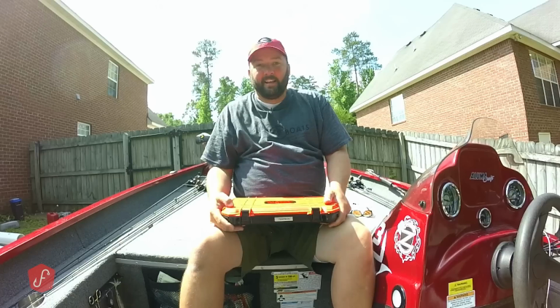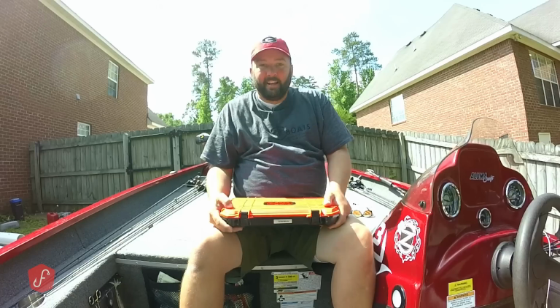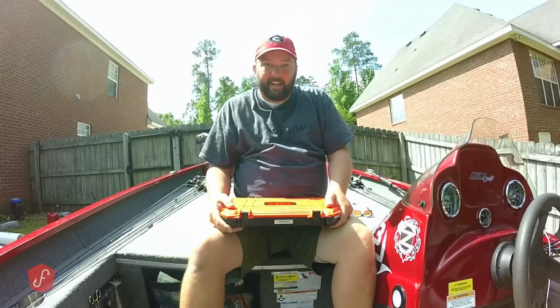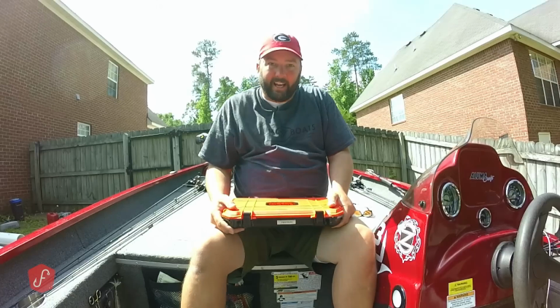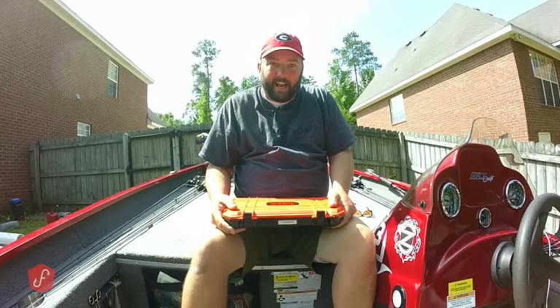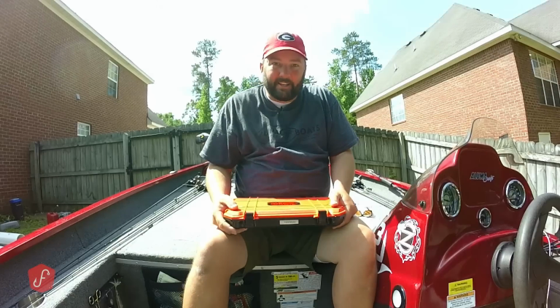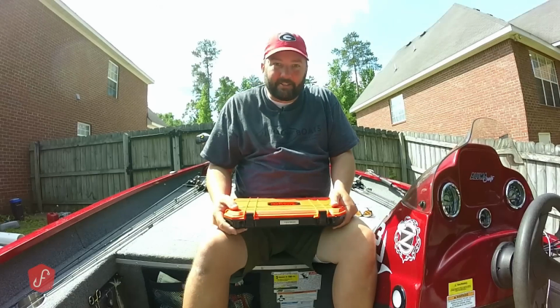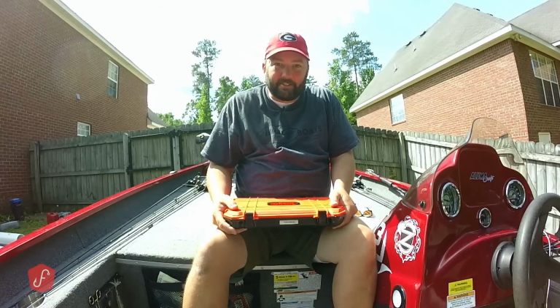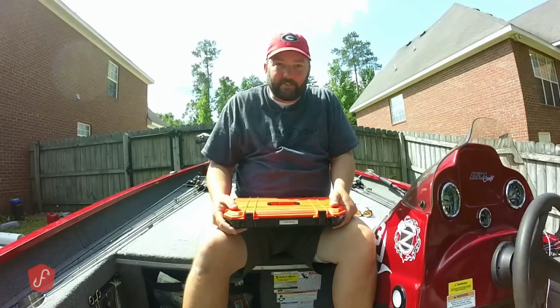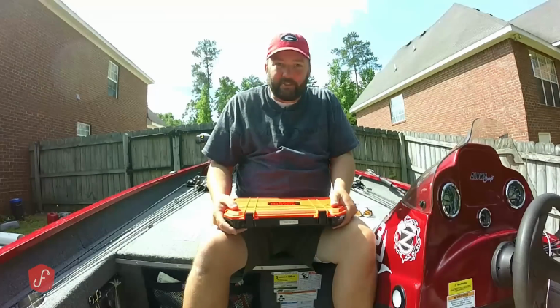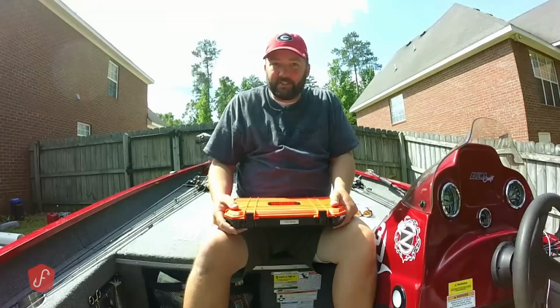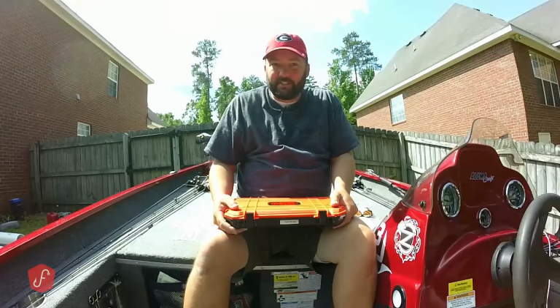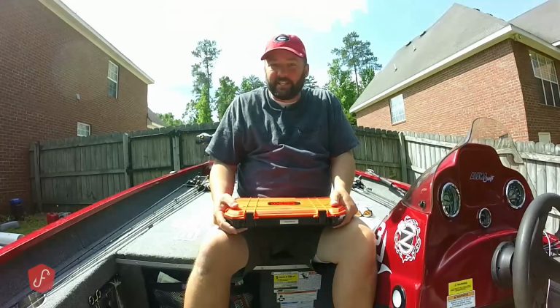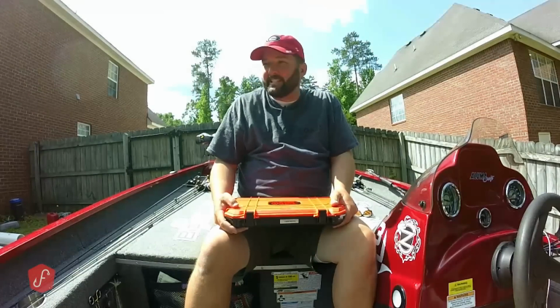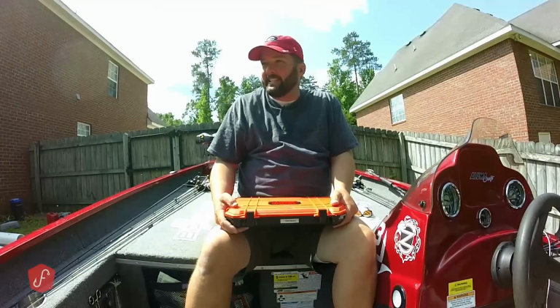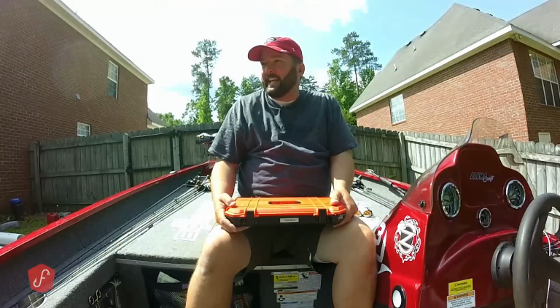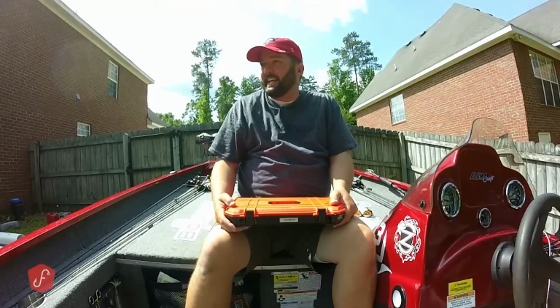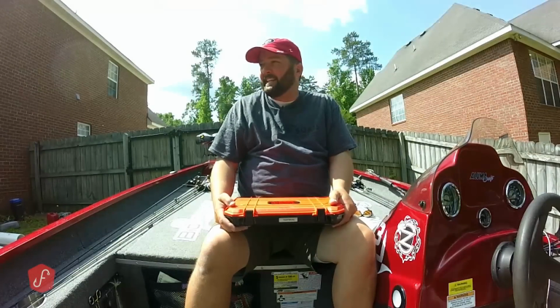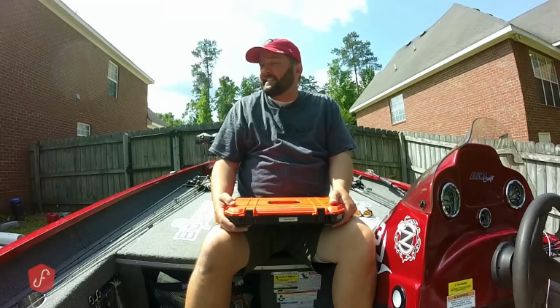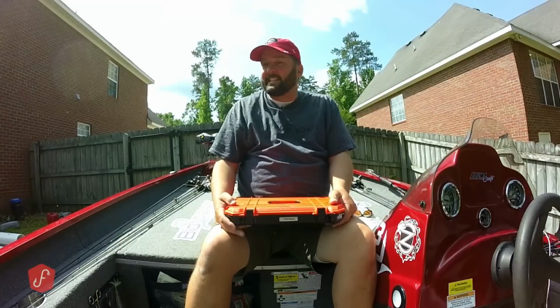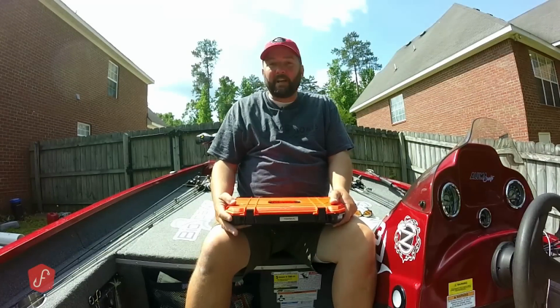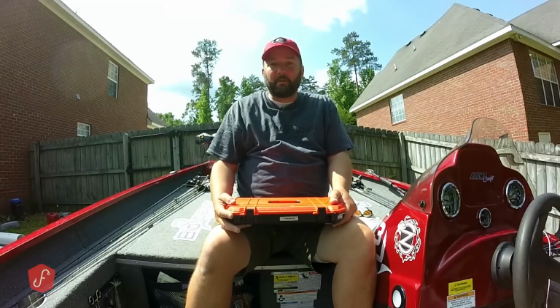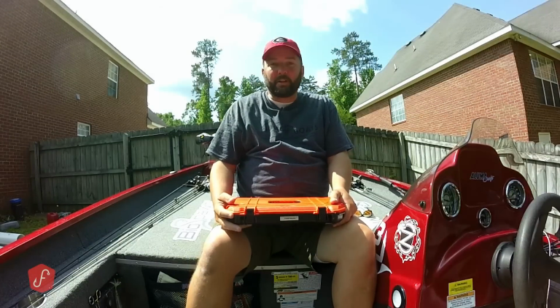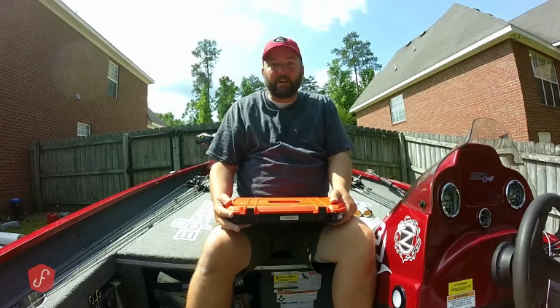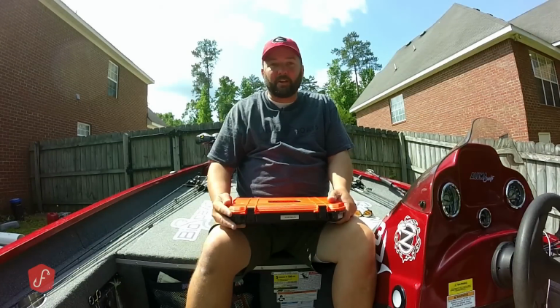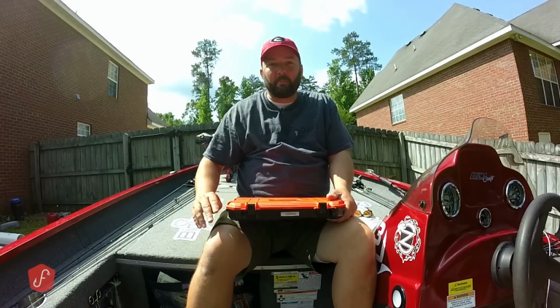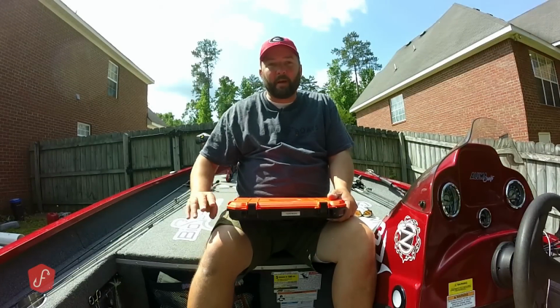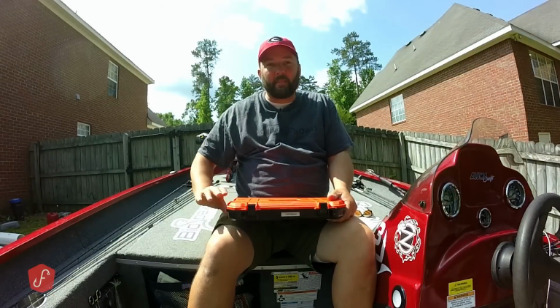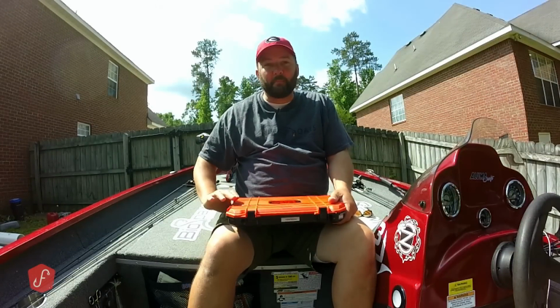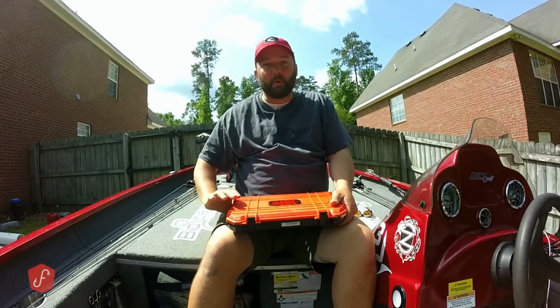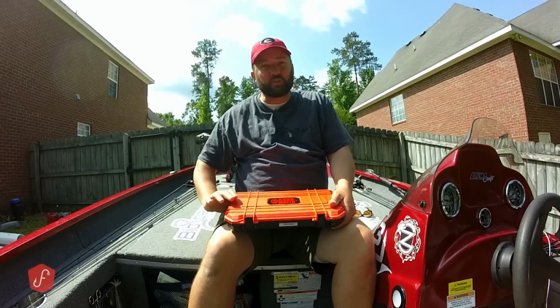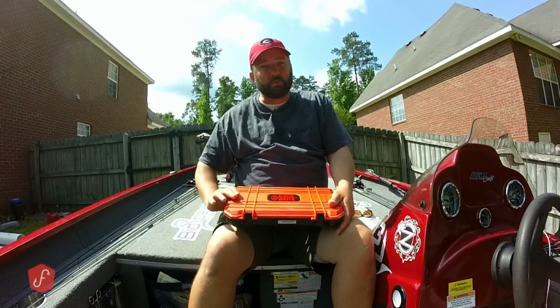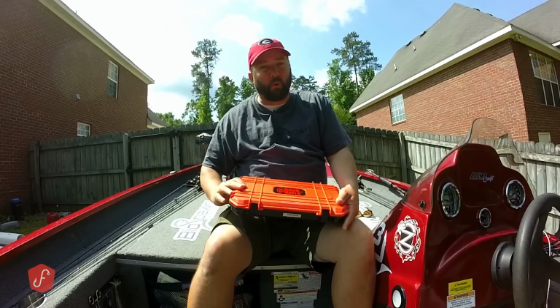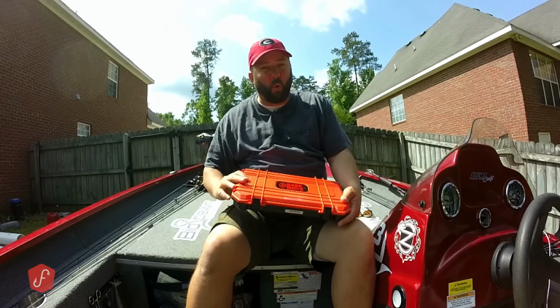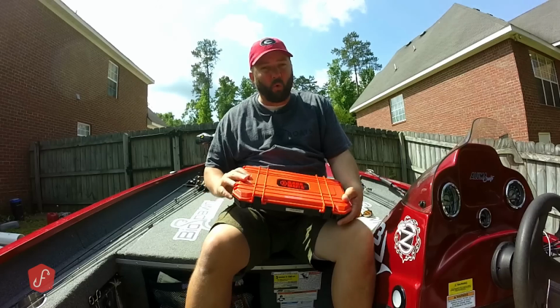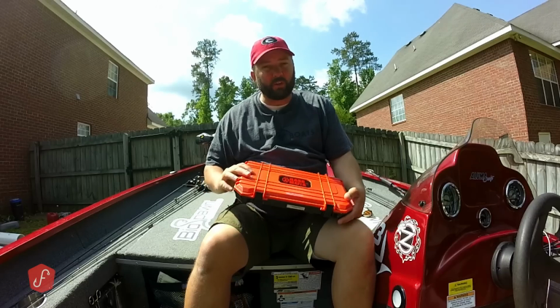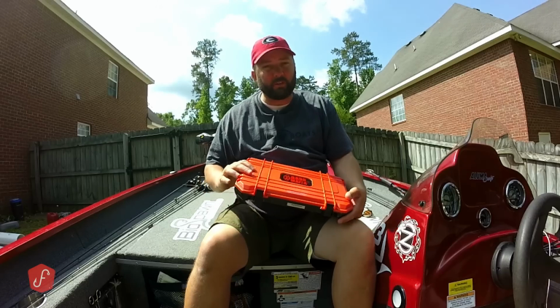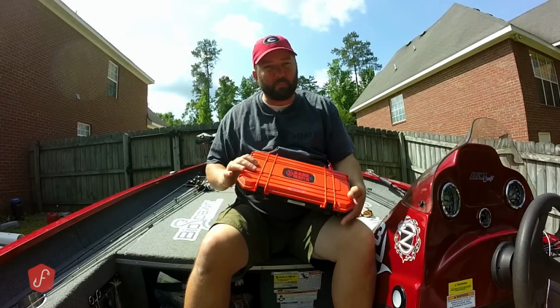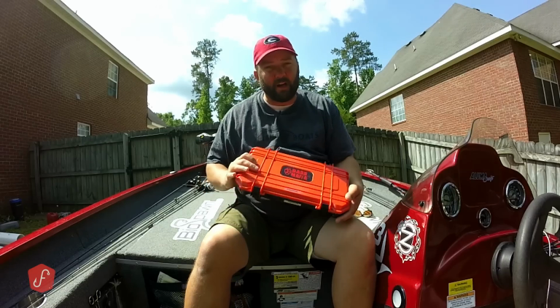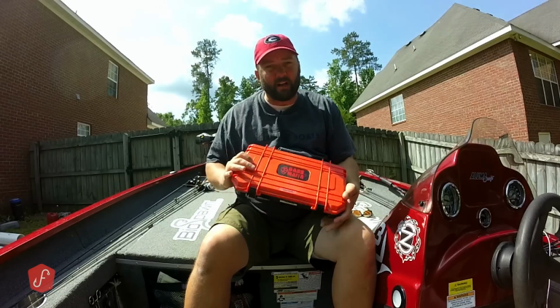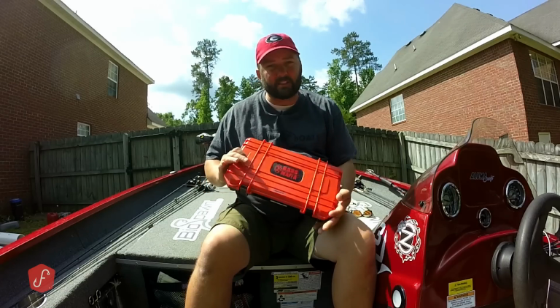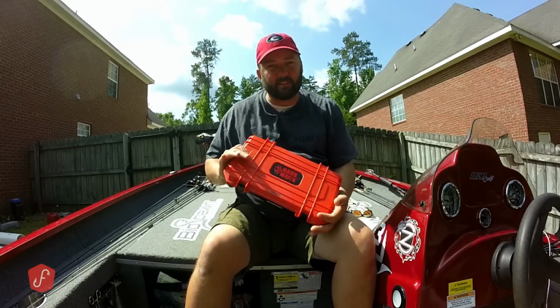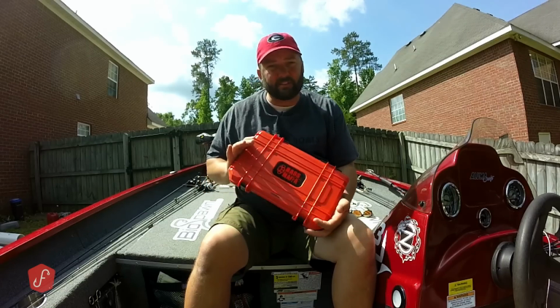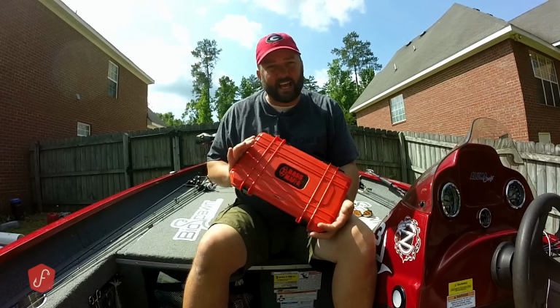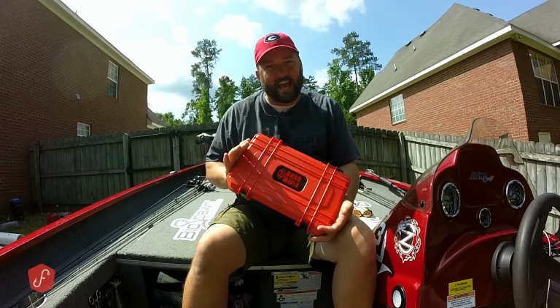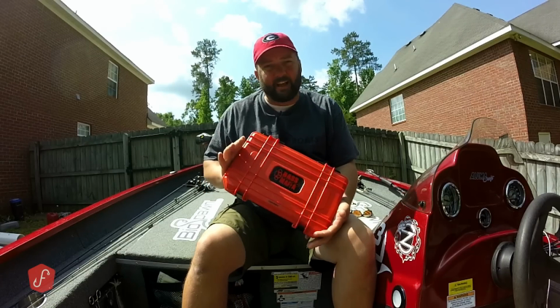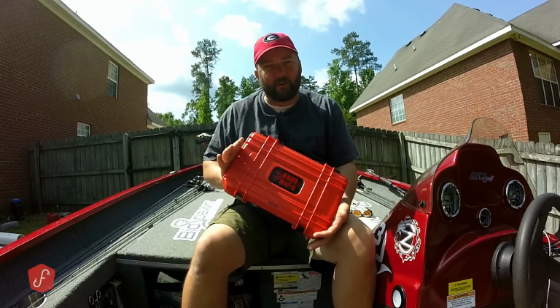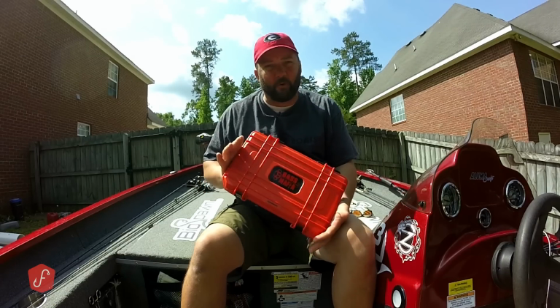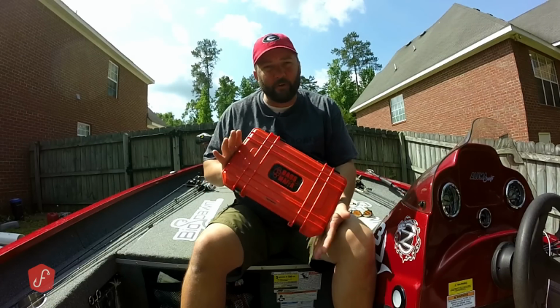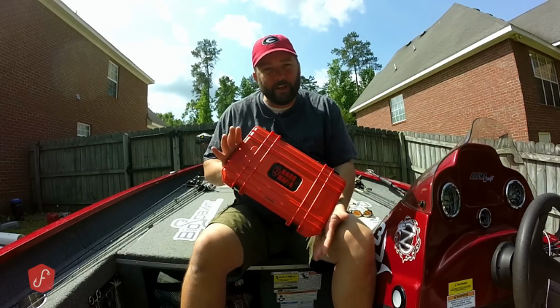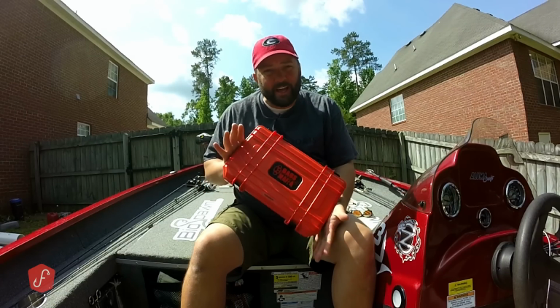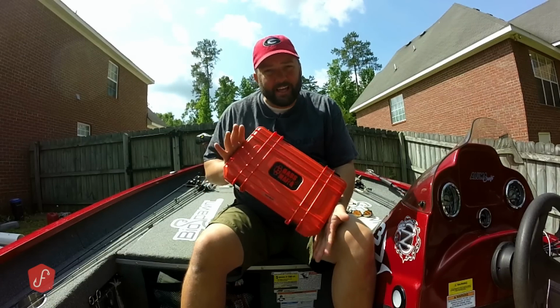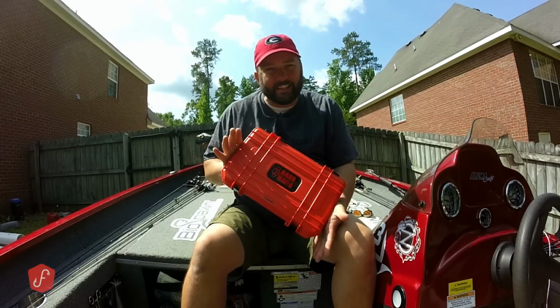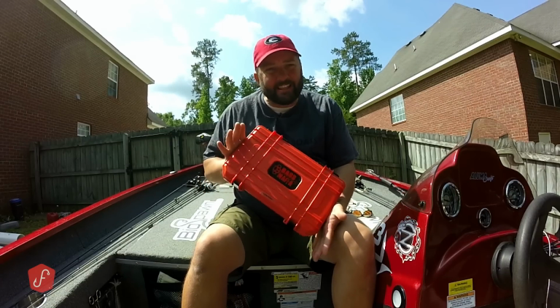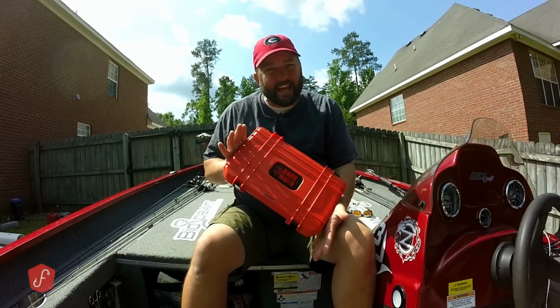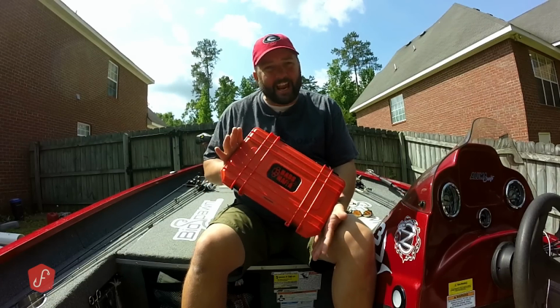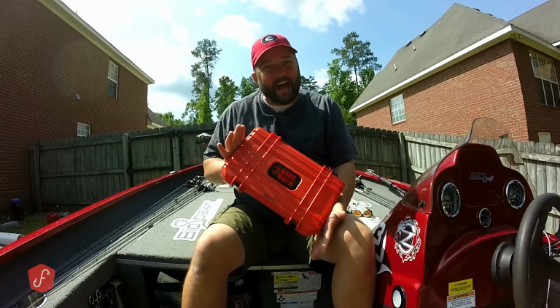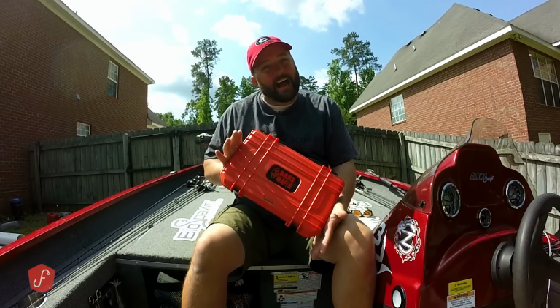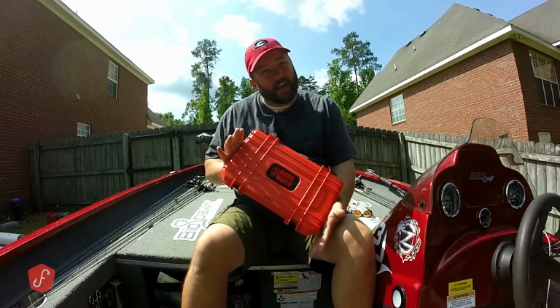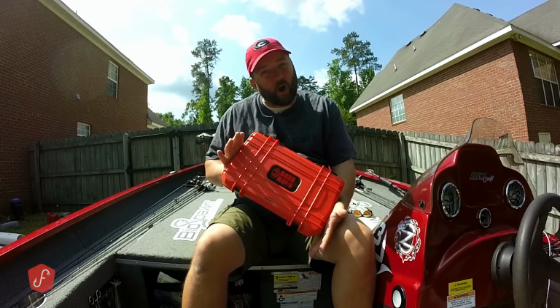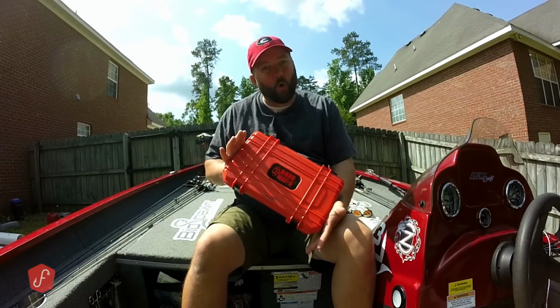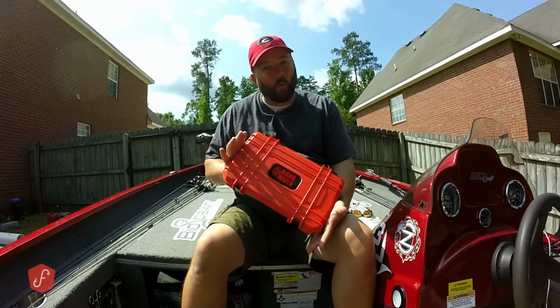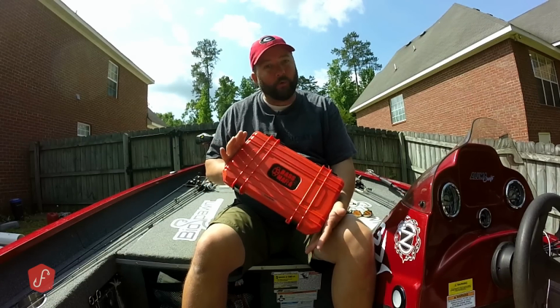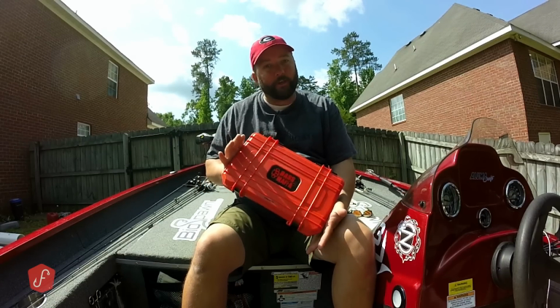Hey guys, this is Gene Jensen, and today I want to talk about the most important box of tackle that I own.